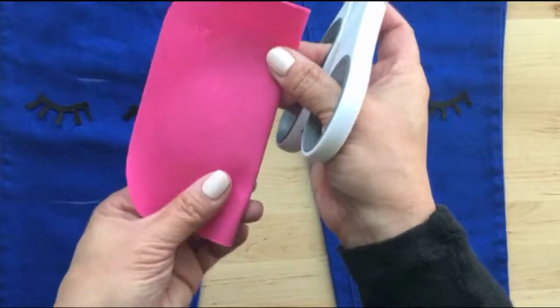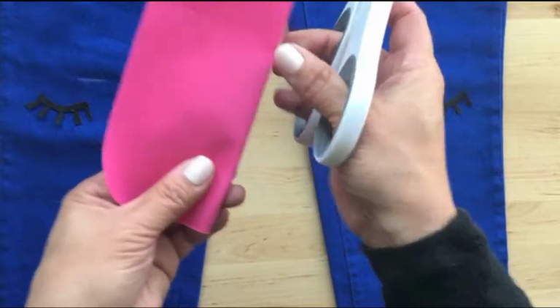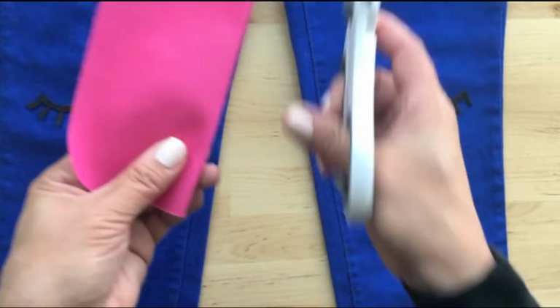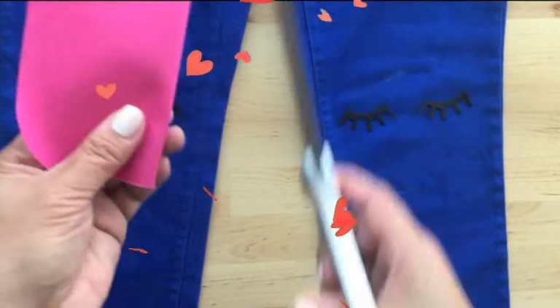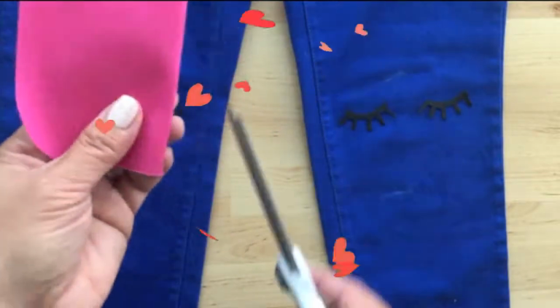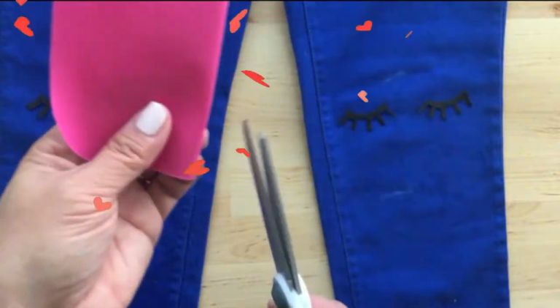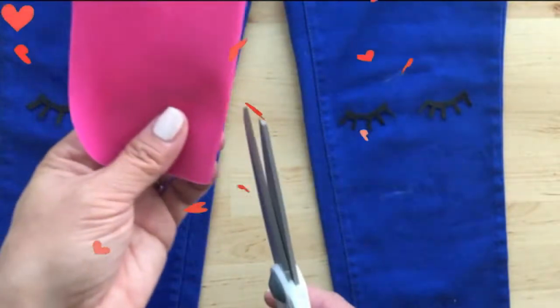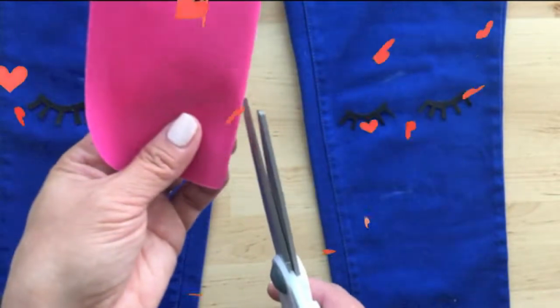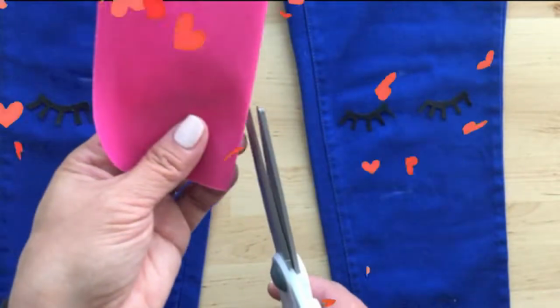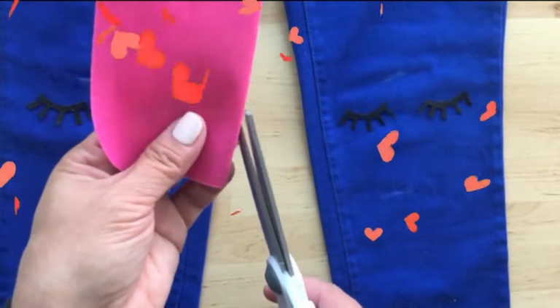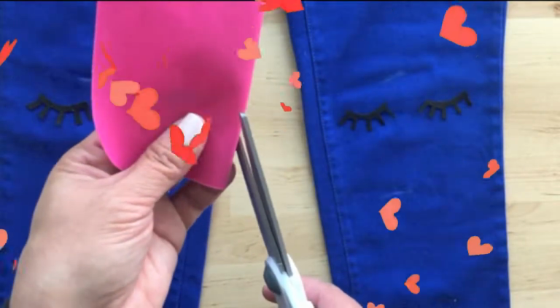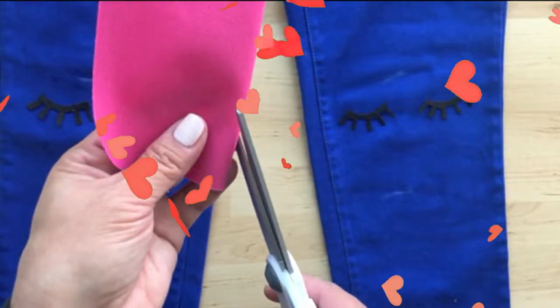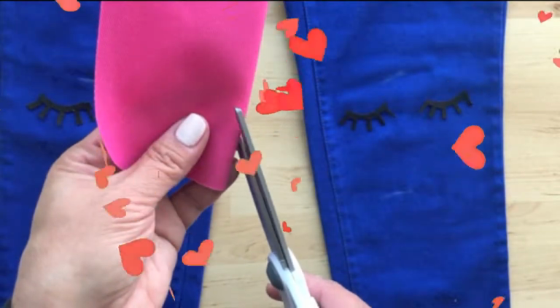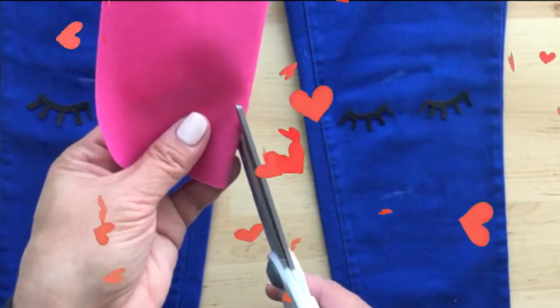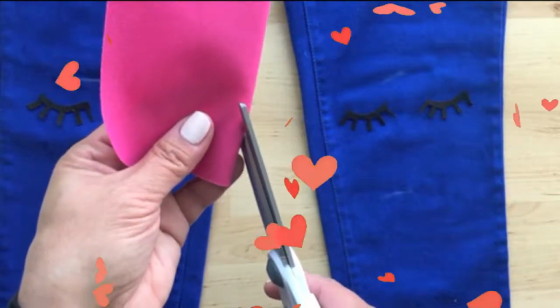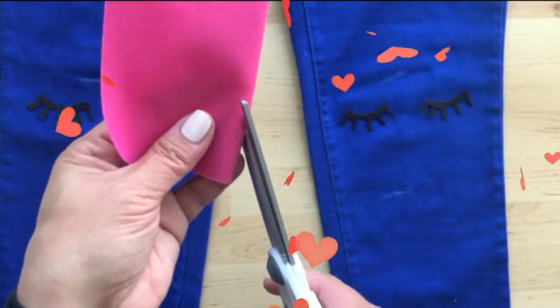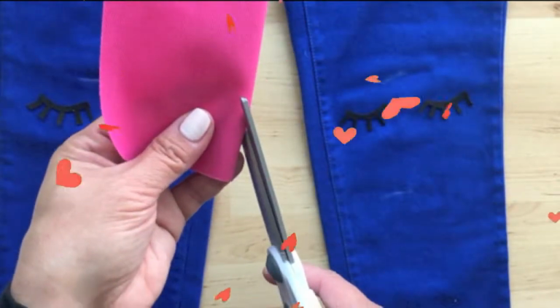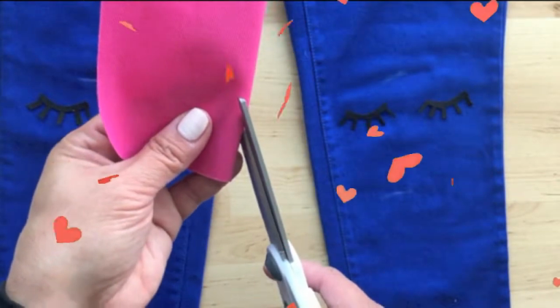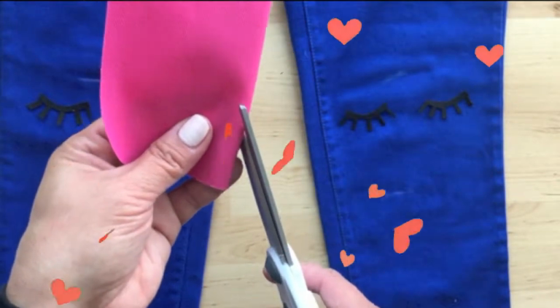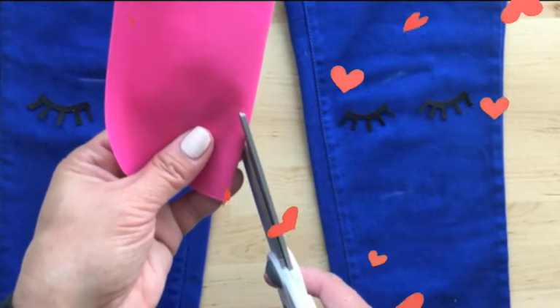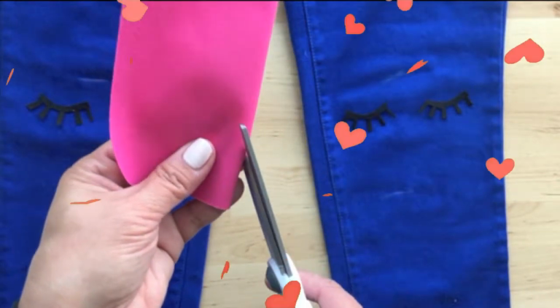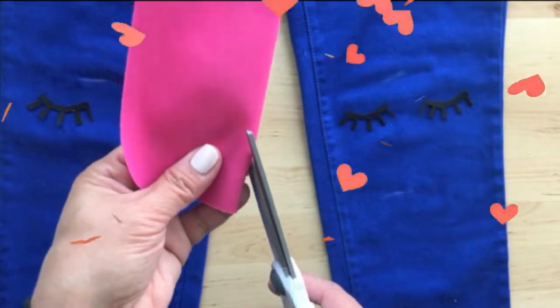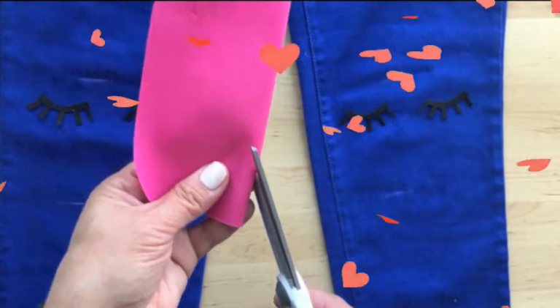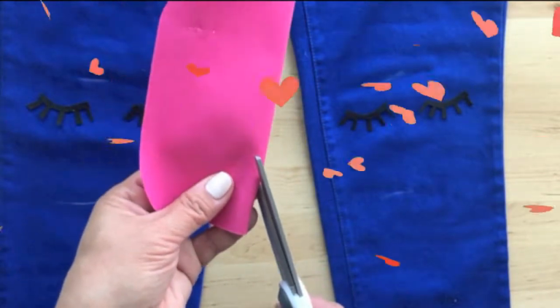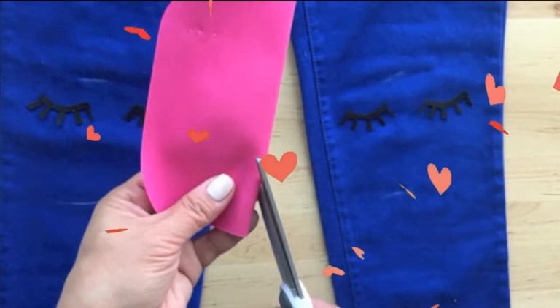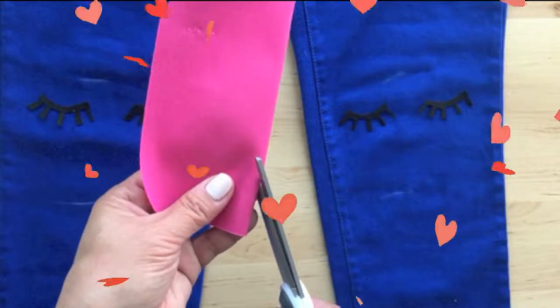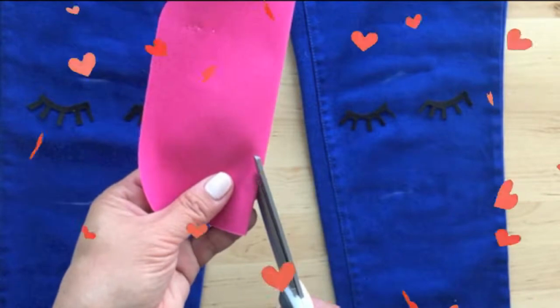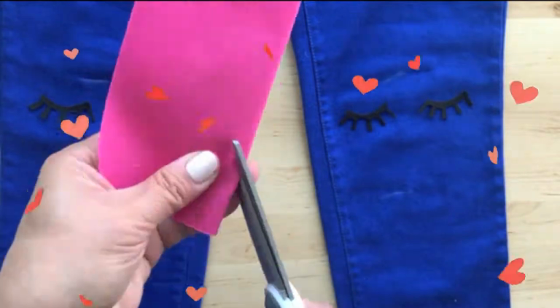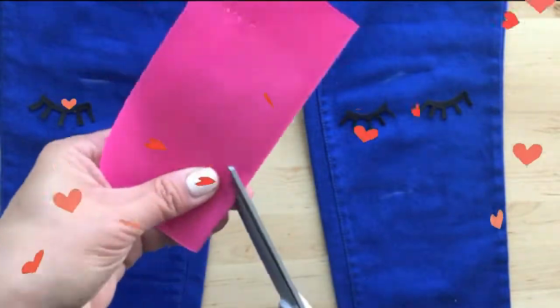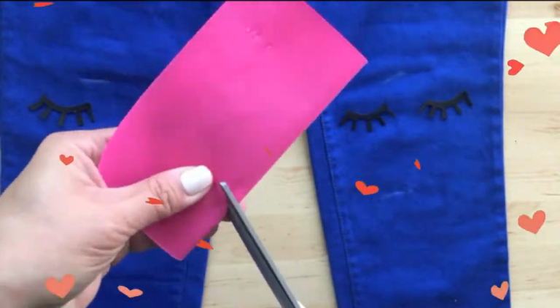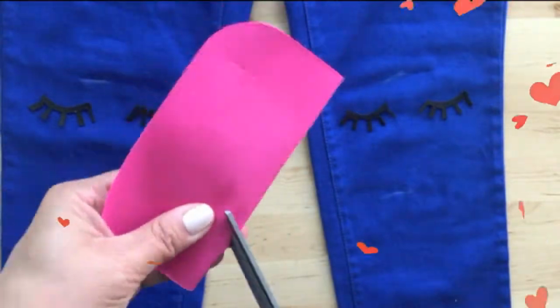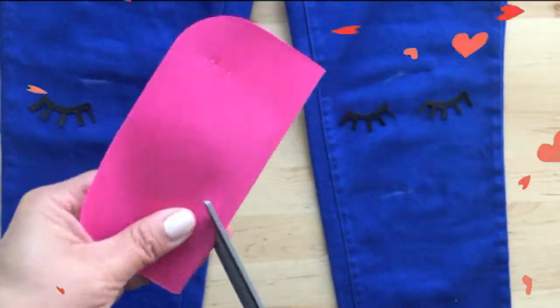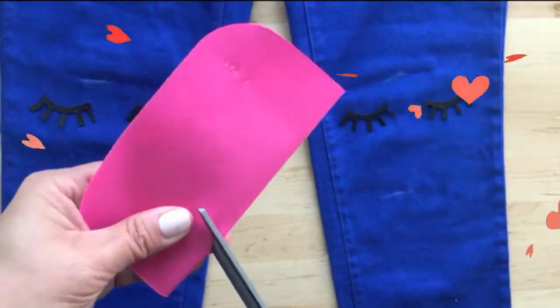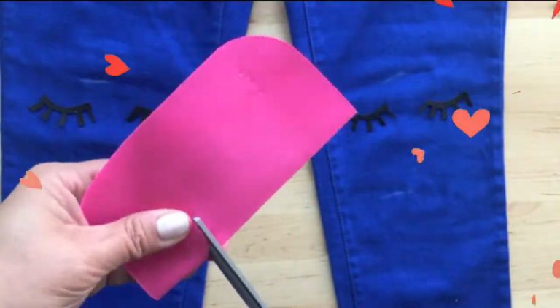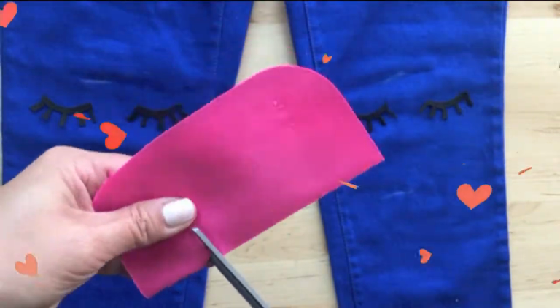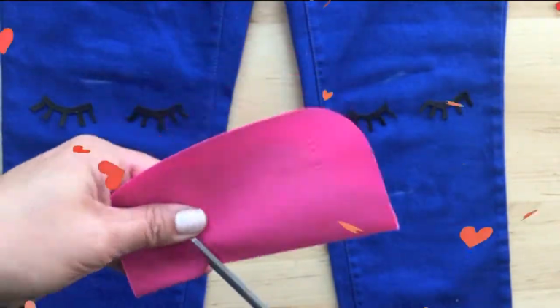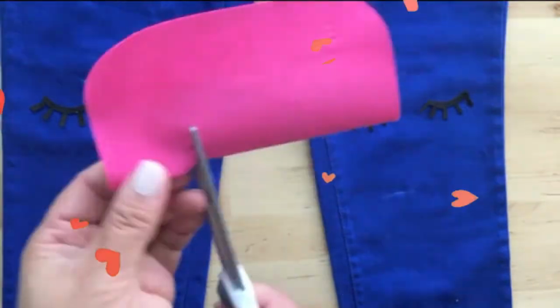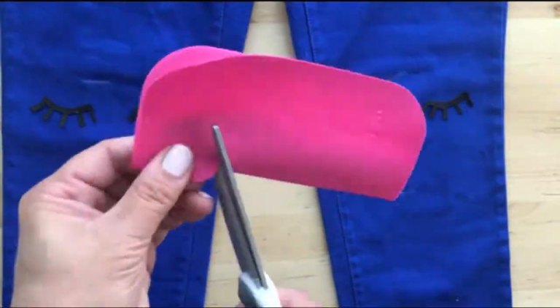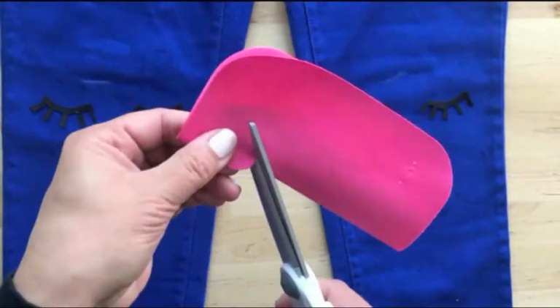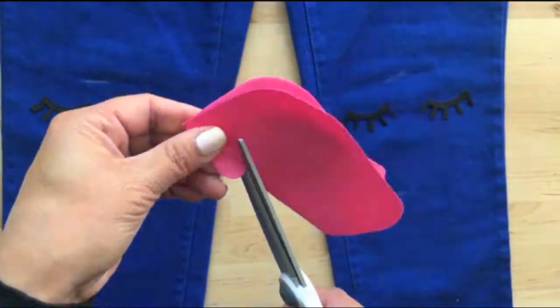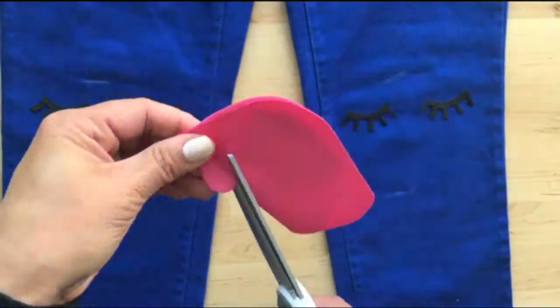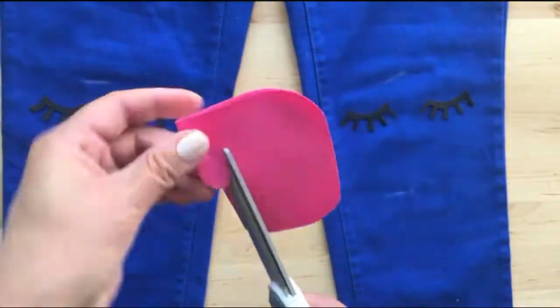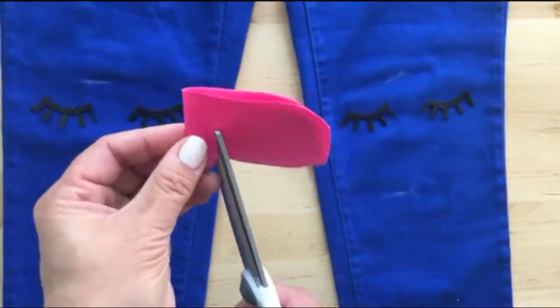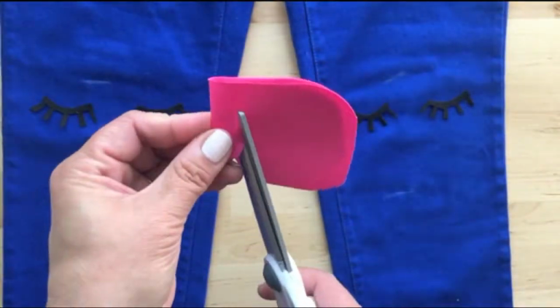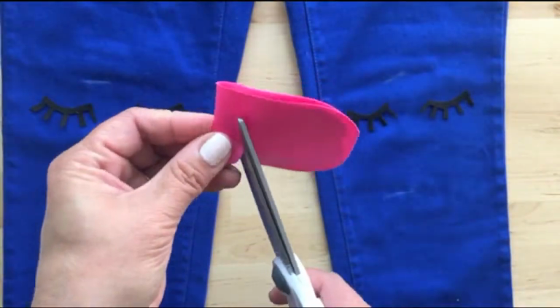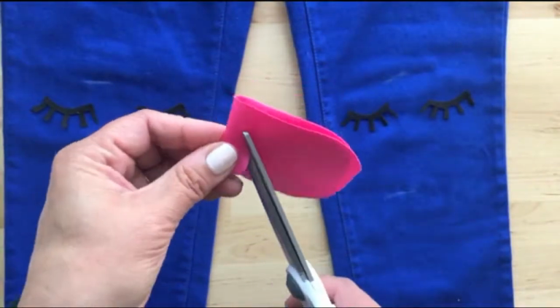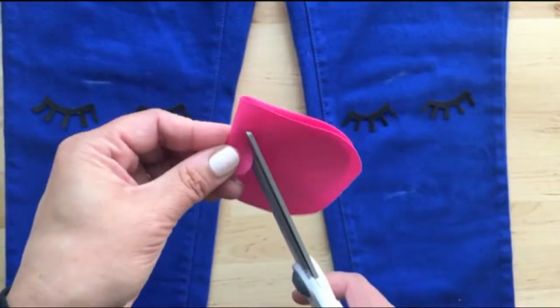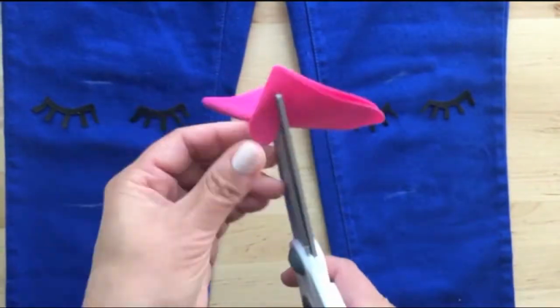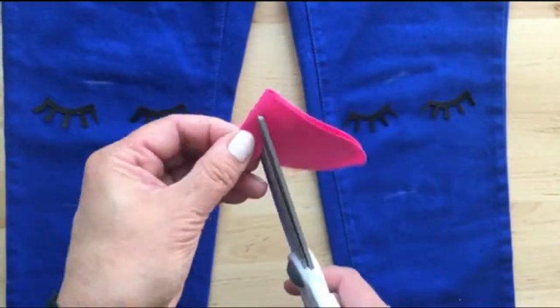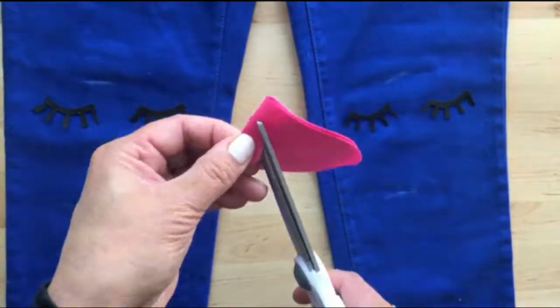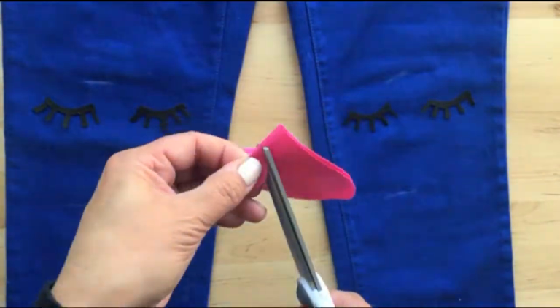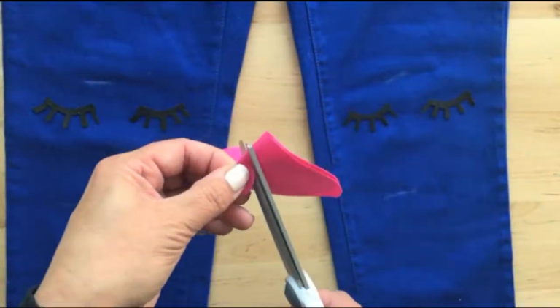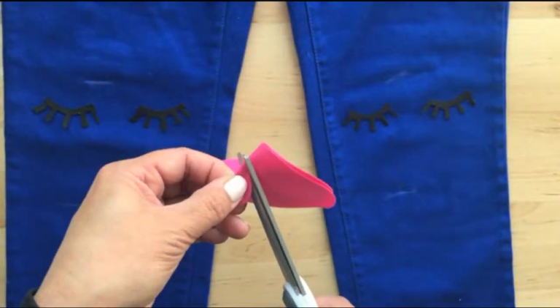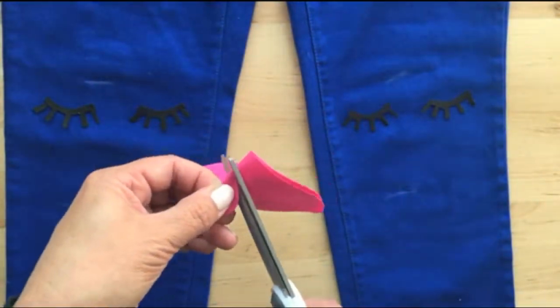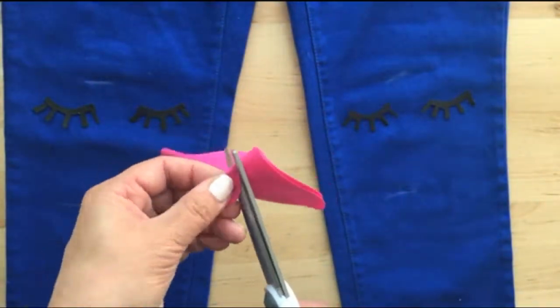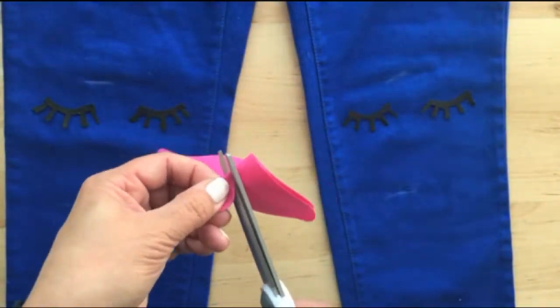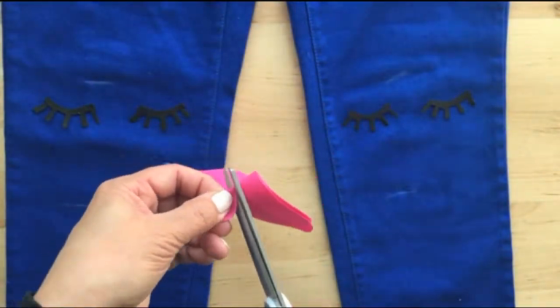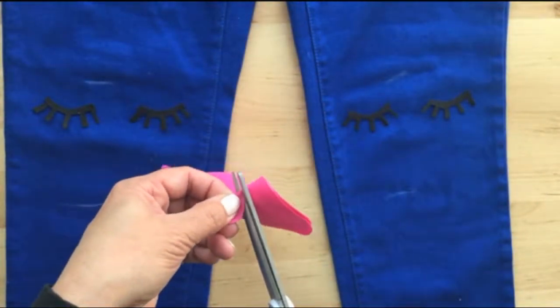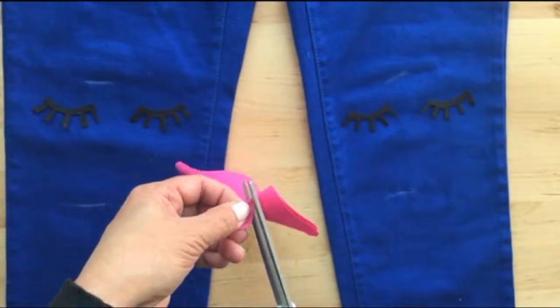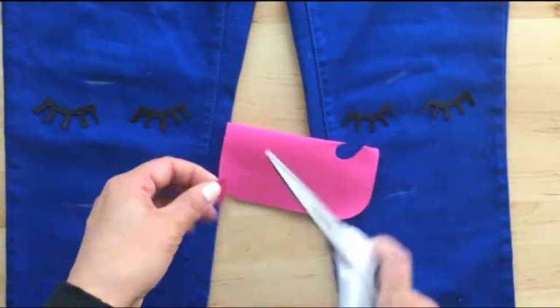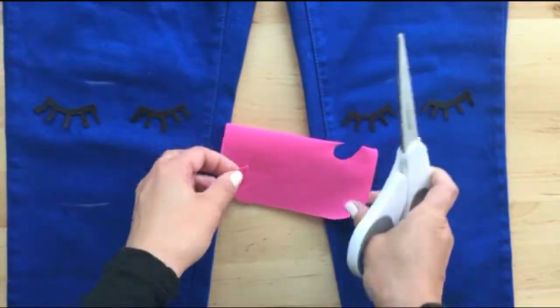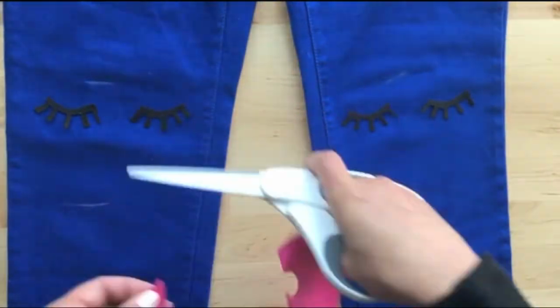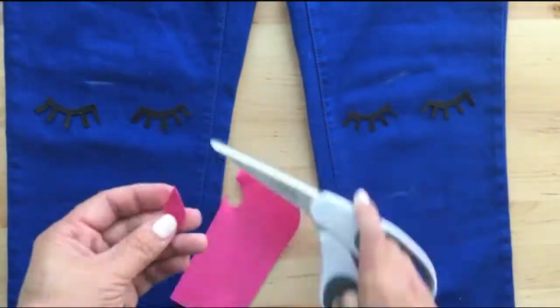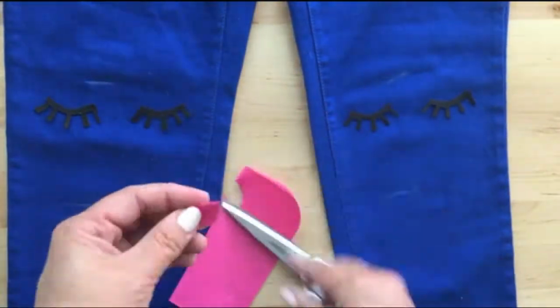Next is the nose — all it is is a cute little heart. Take your pink iron-on patch, fold it in half, and cut out a perfect little heart.